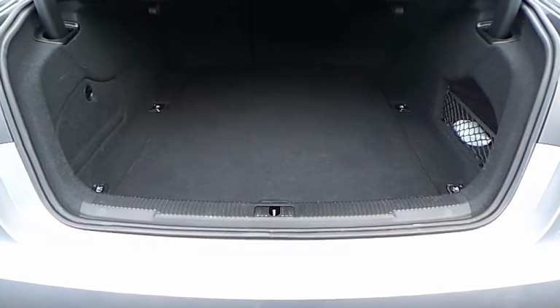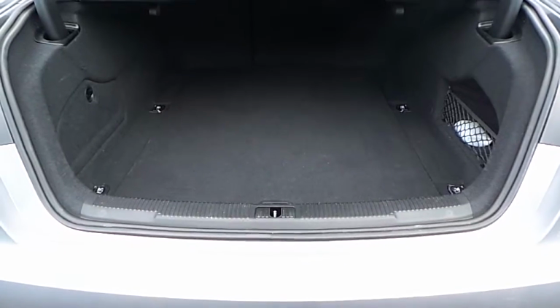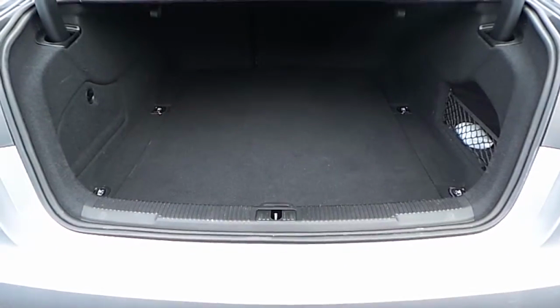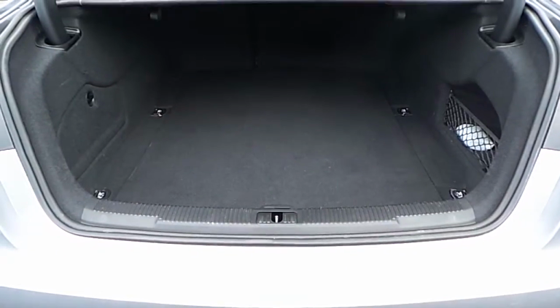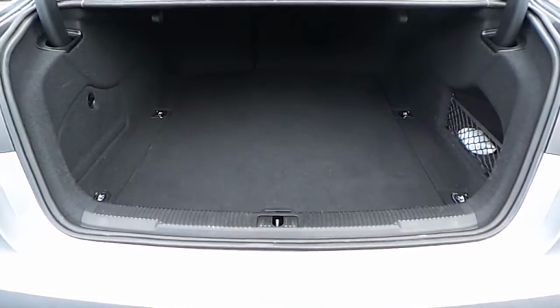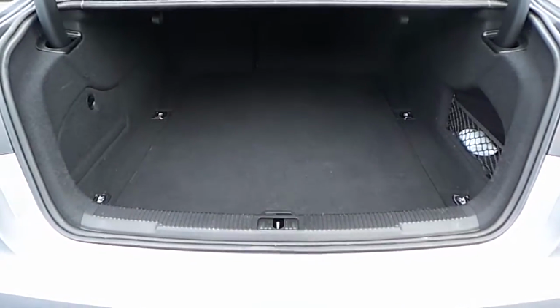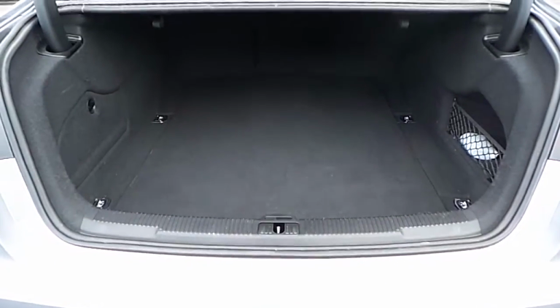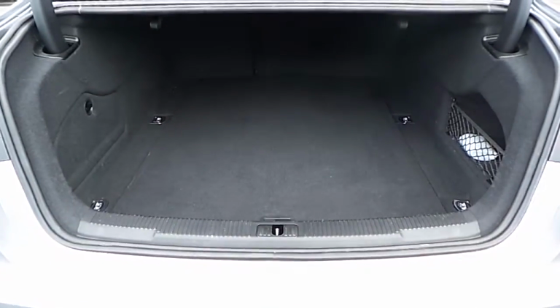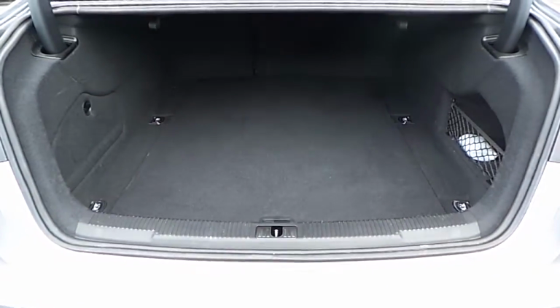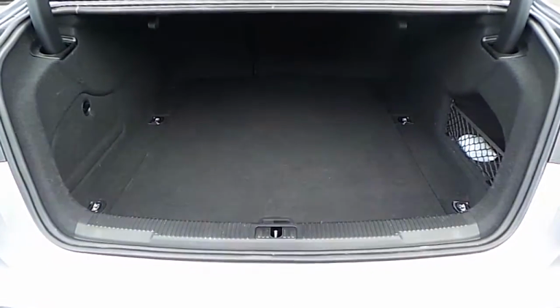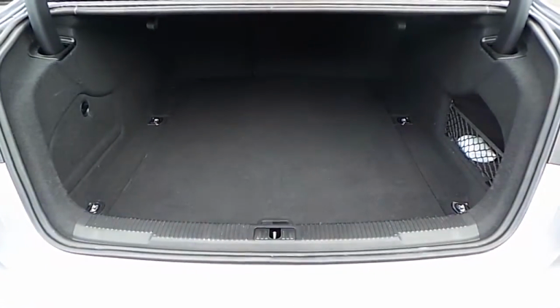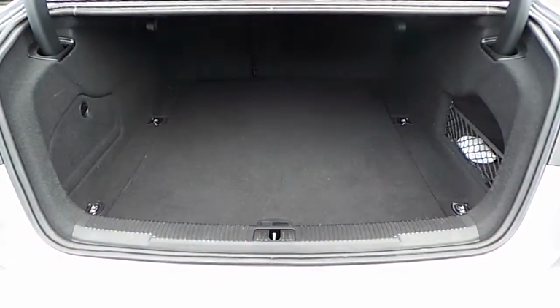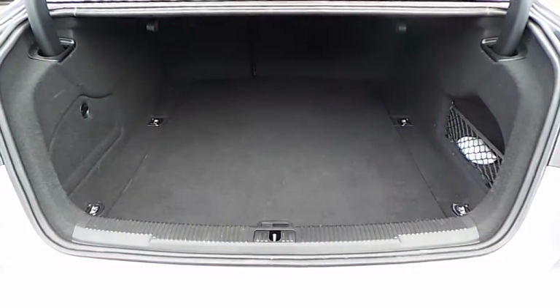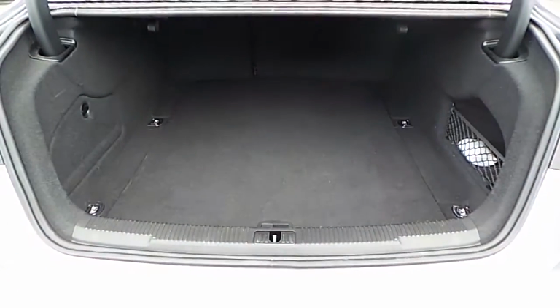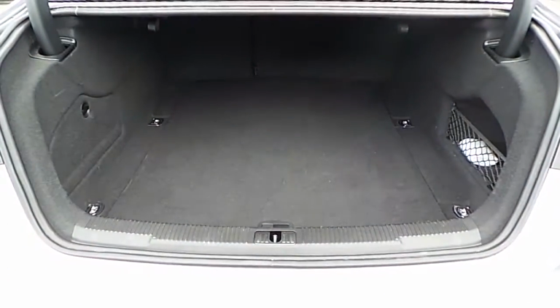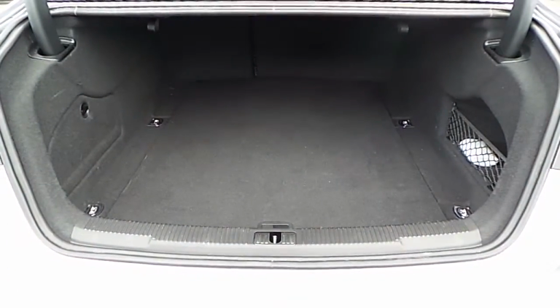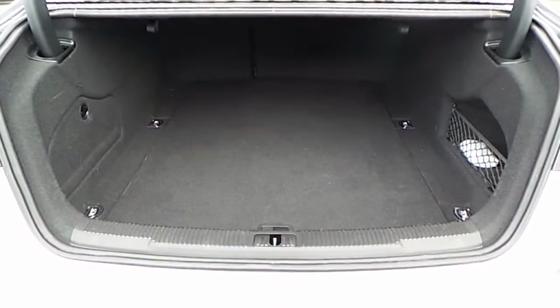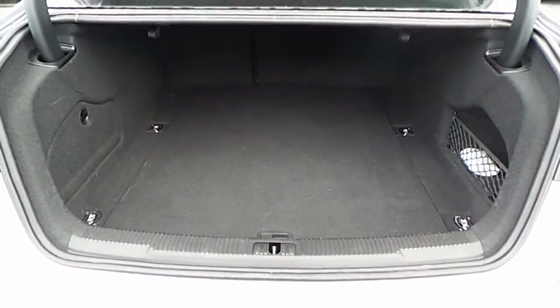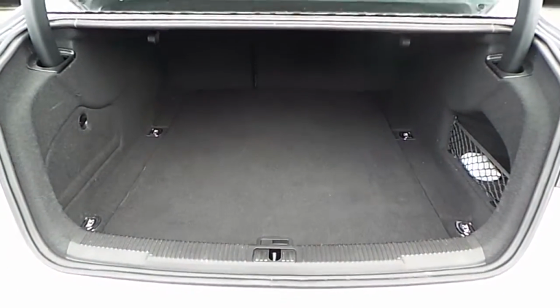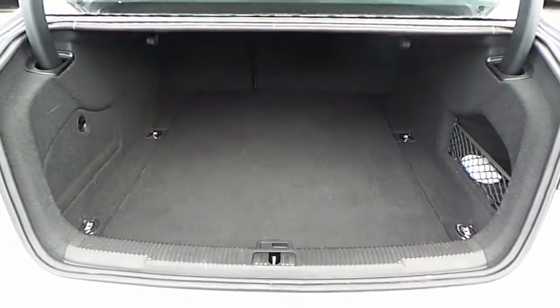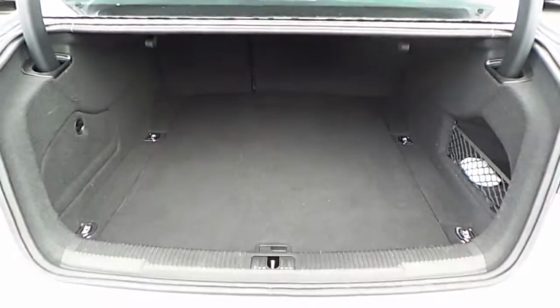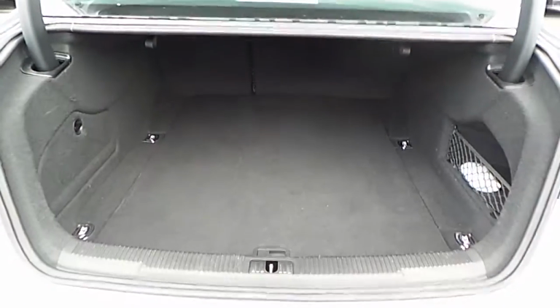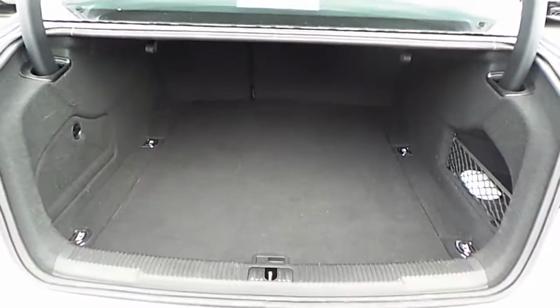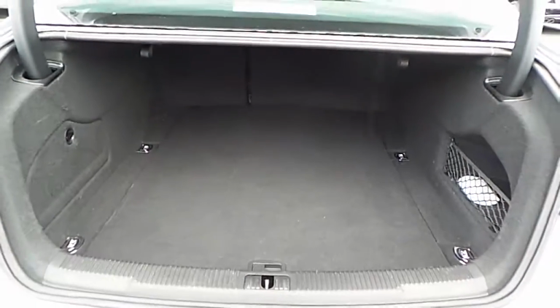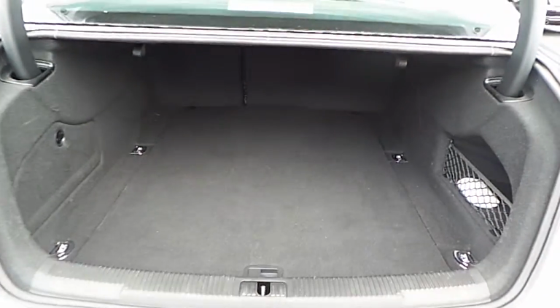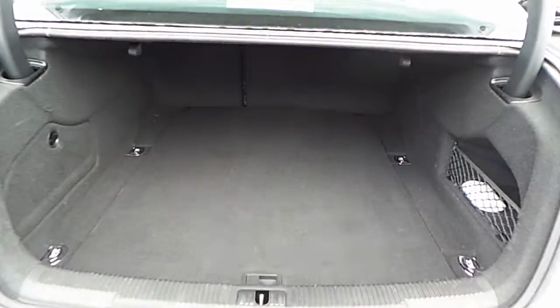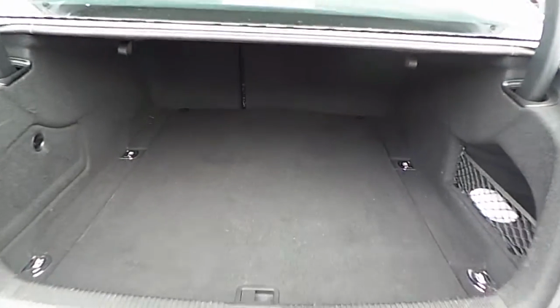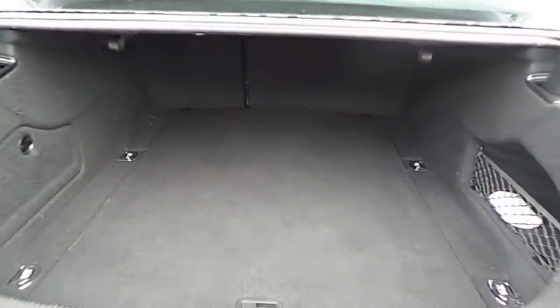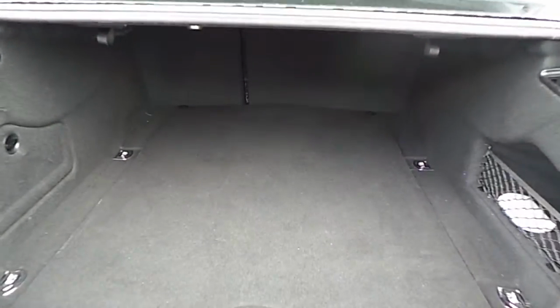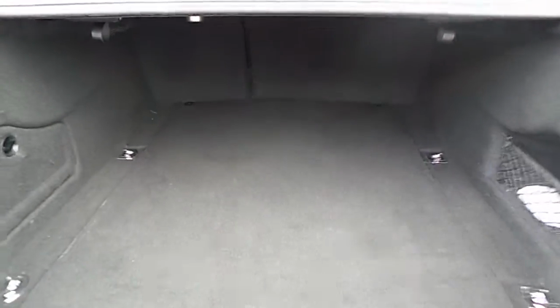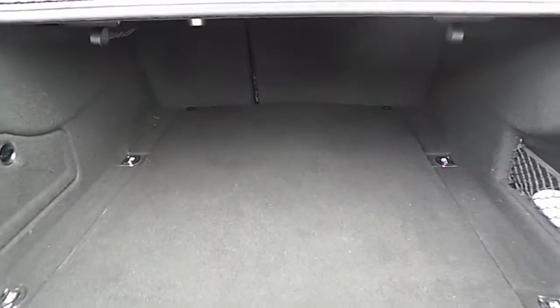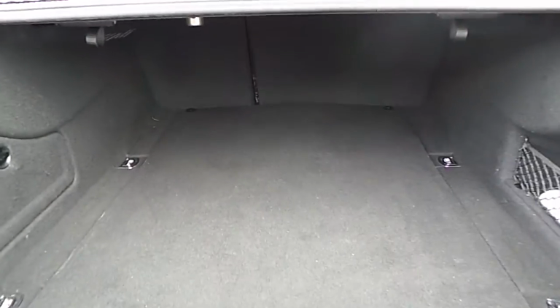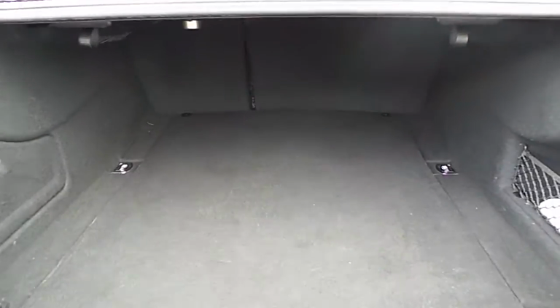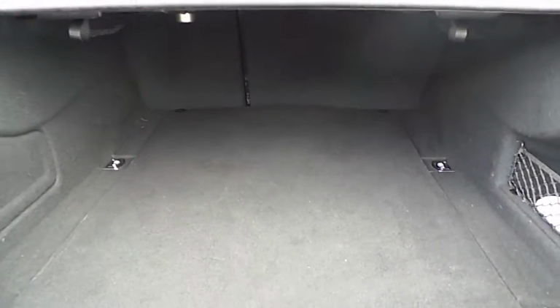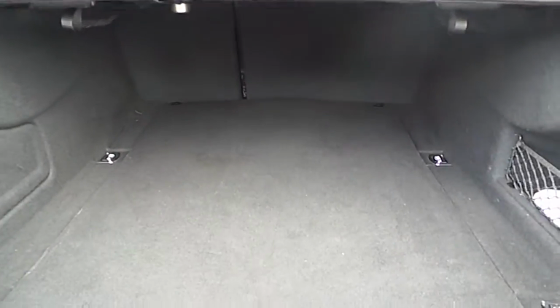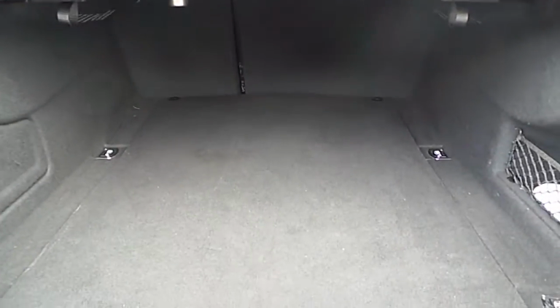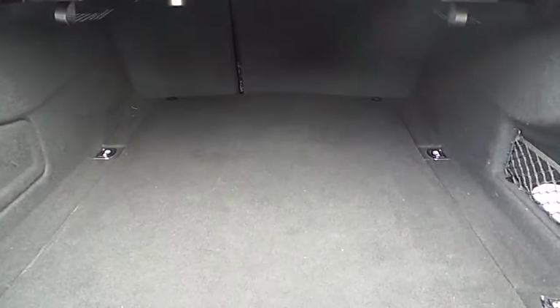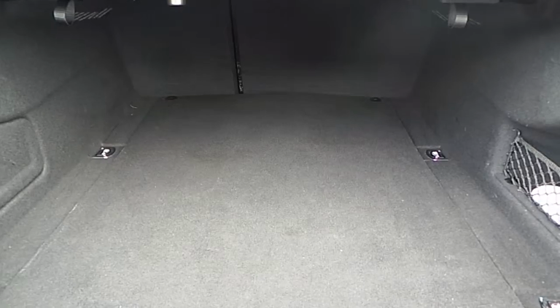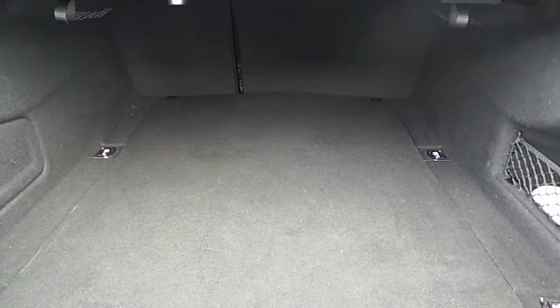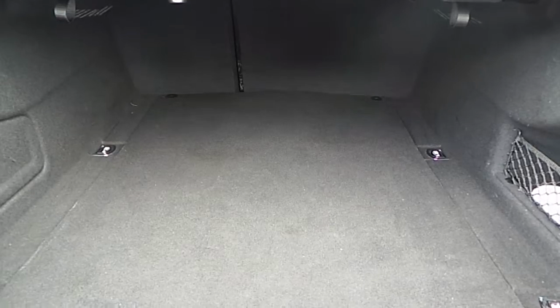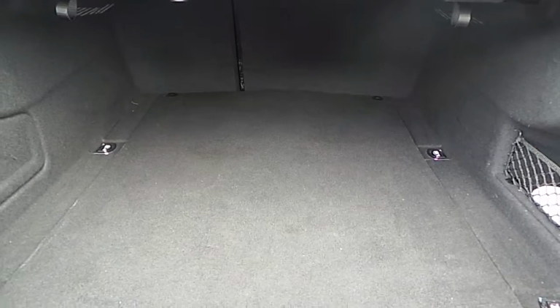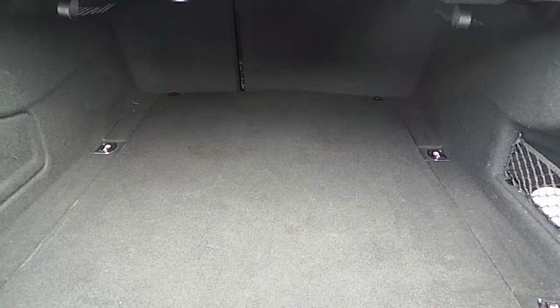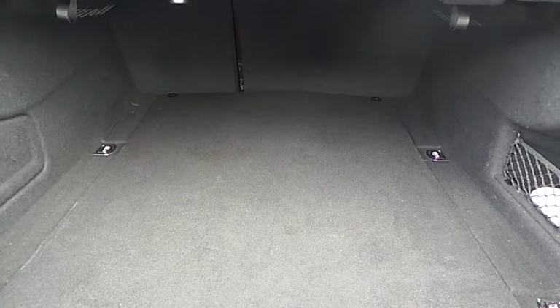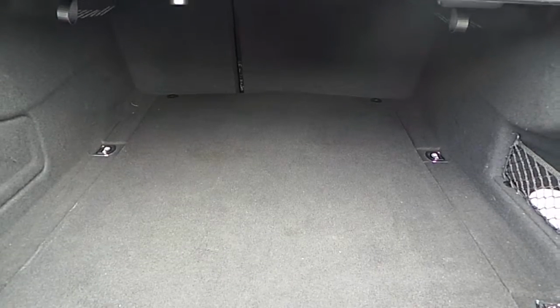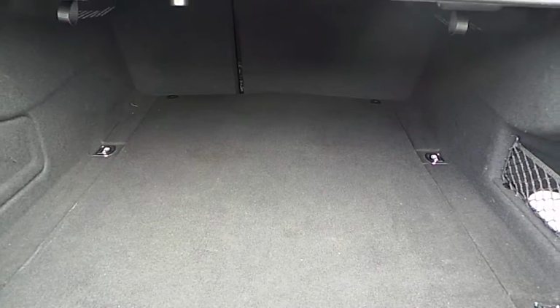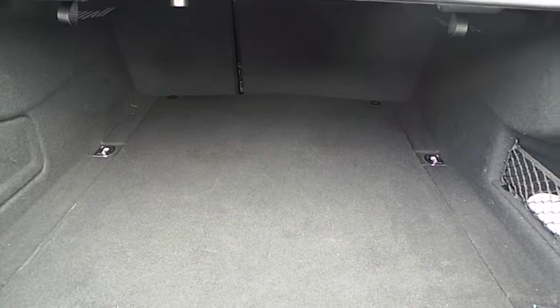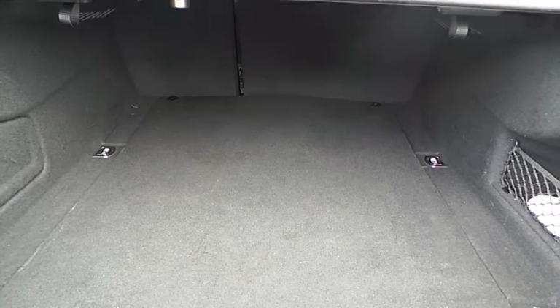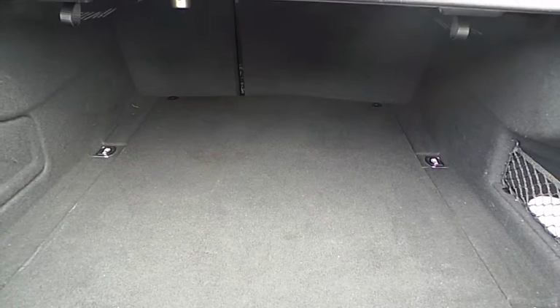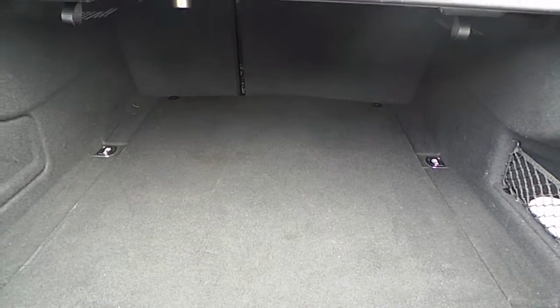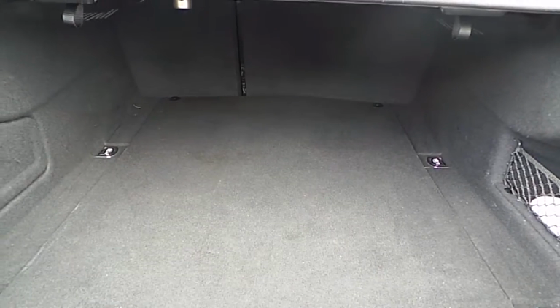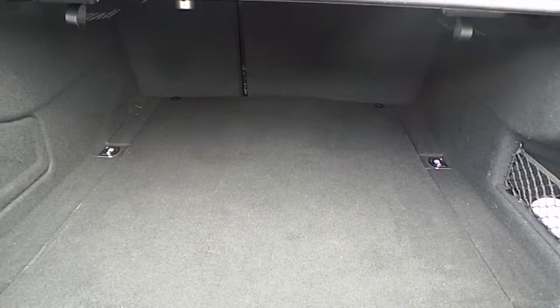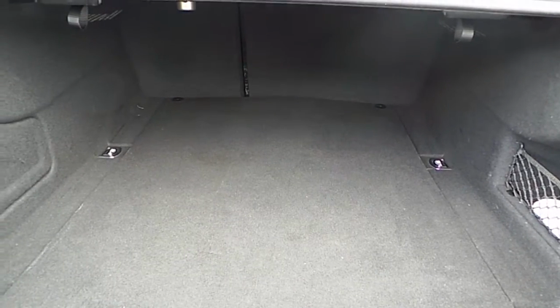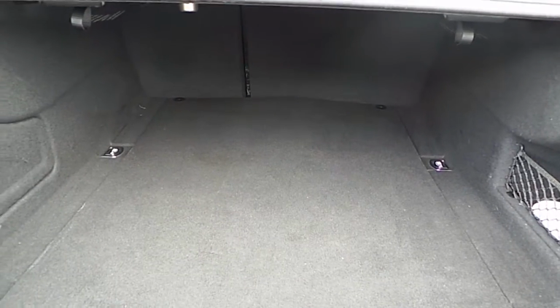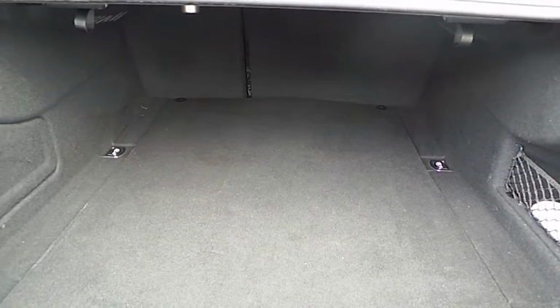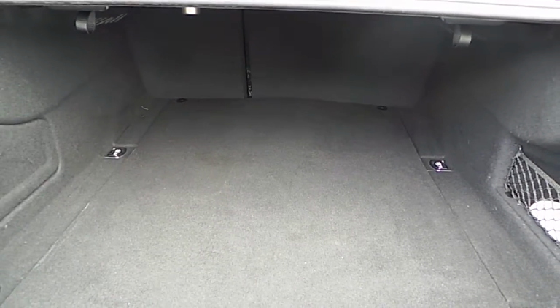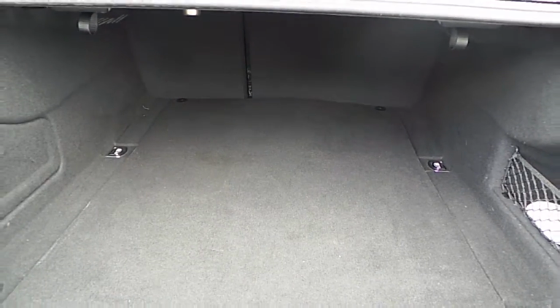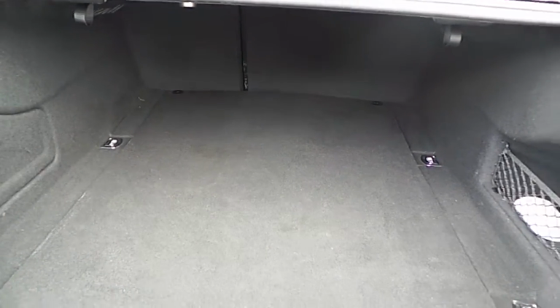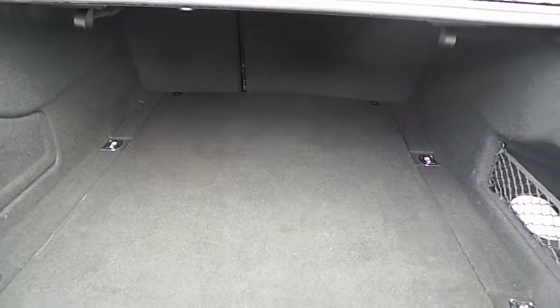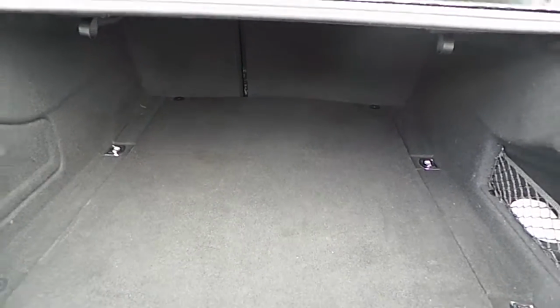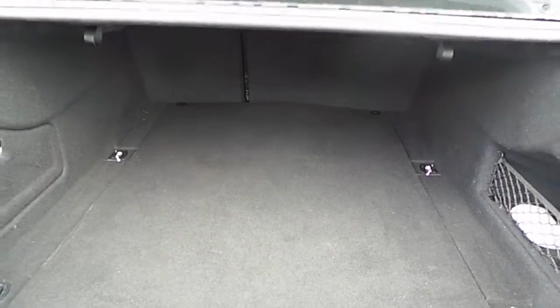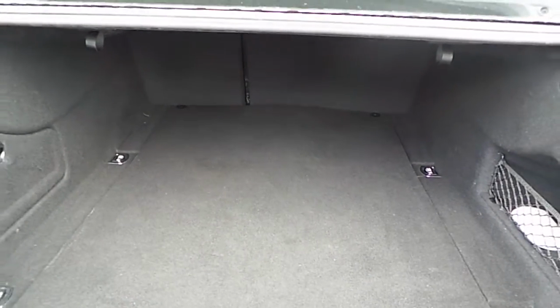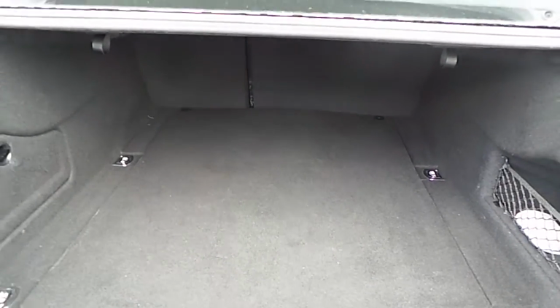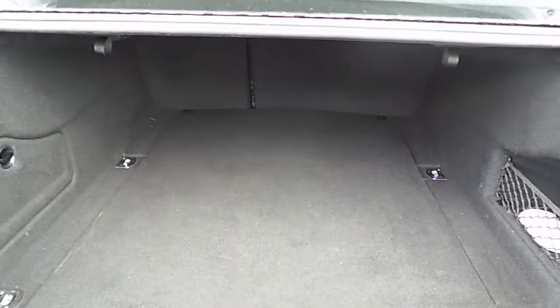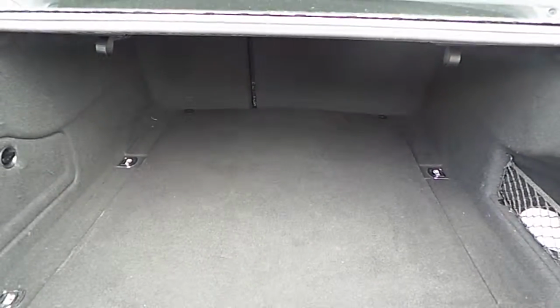The A6 also comes with a large luggage compartment and a 60-40 folding rear seat system for extra room if needed.